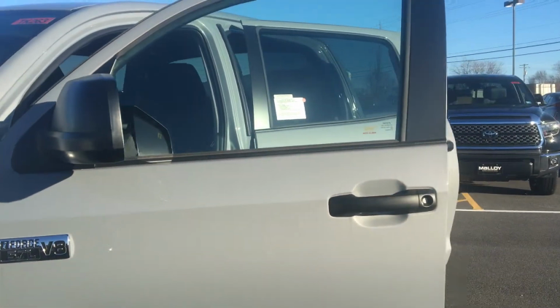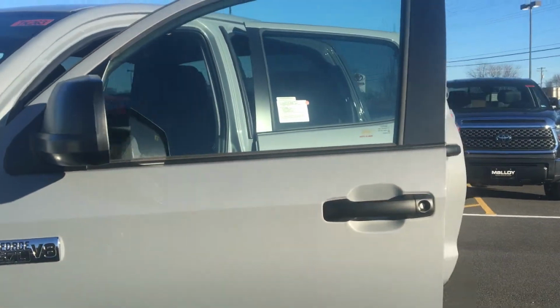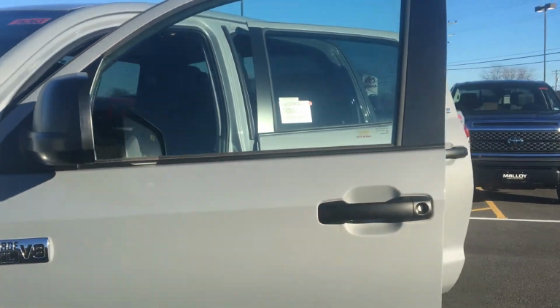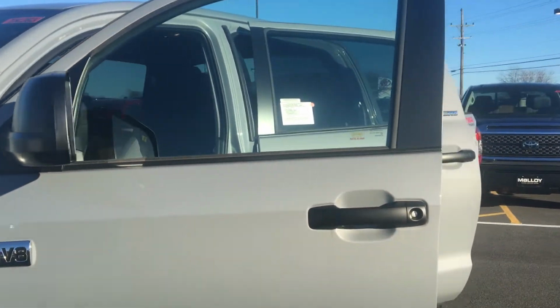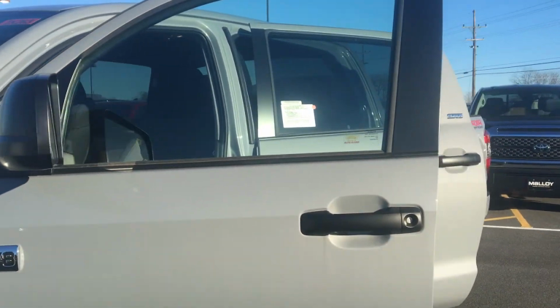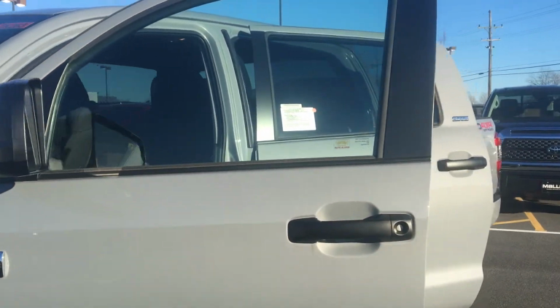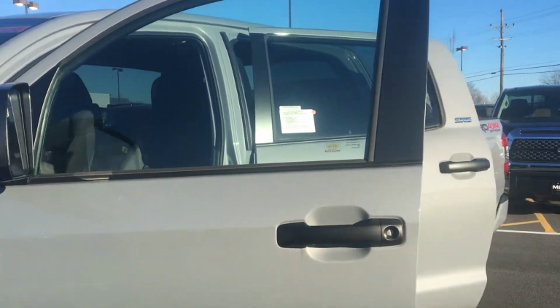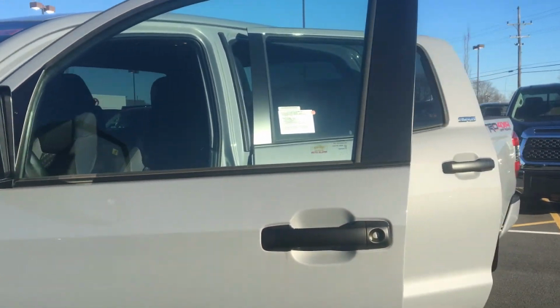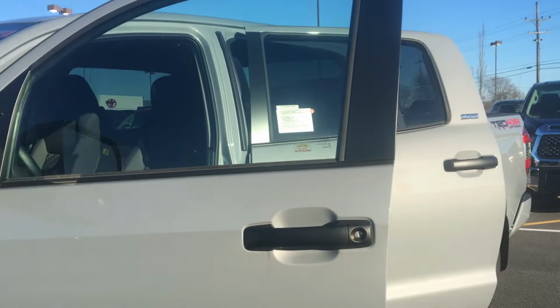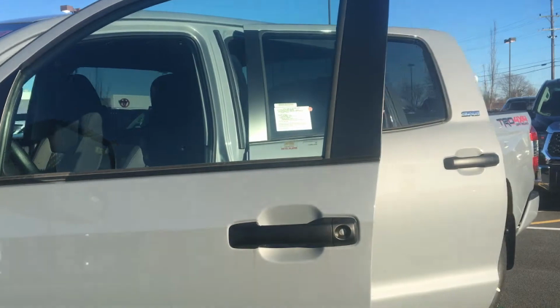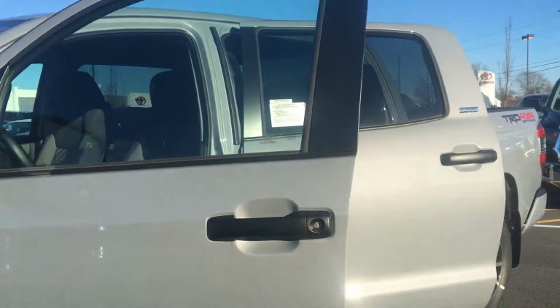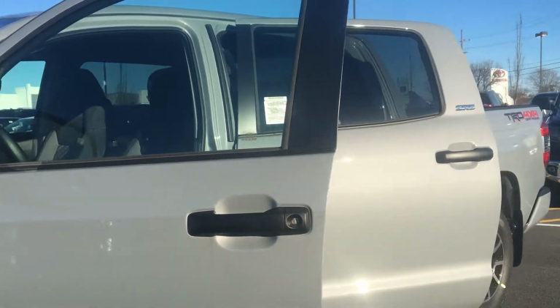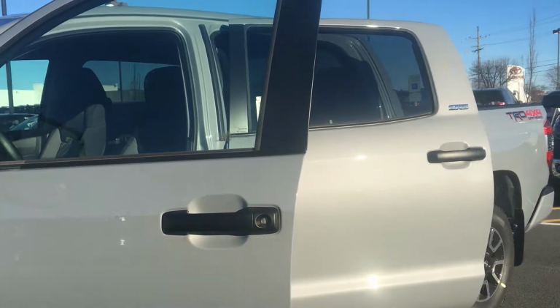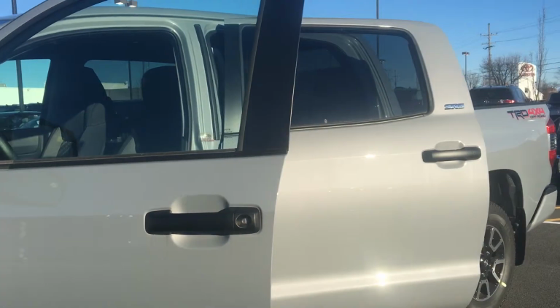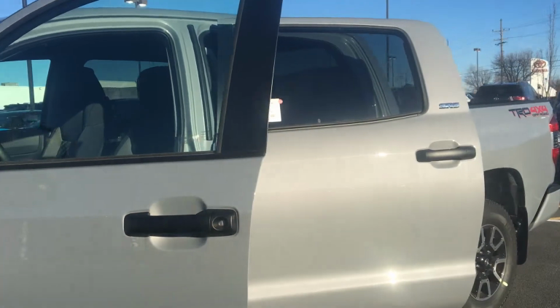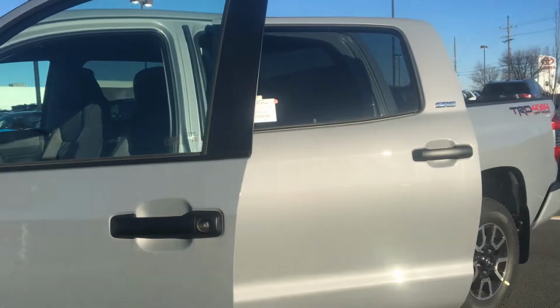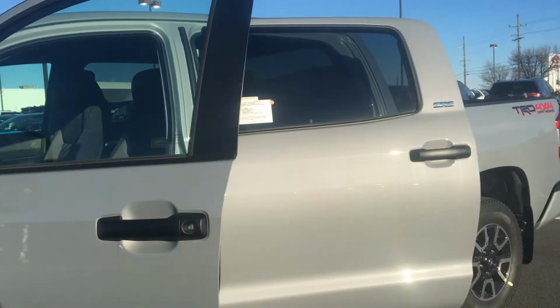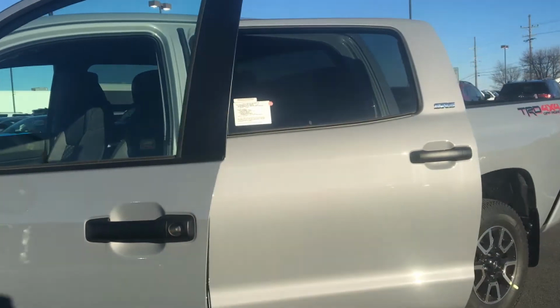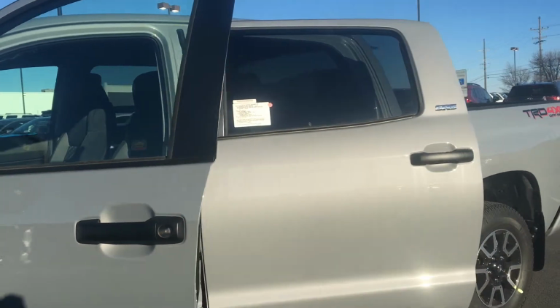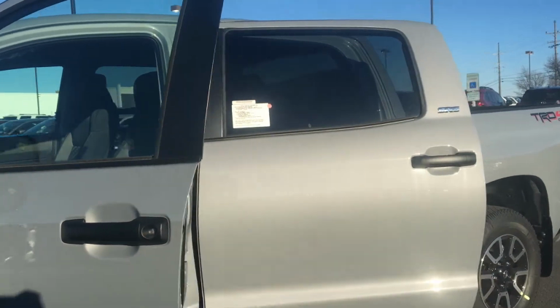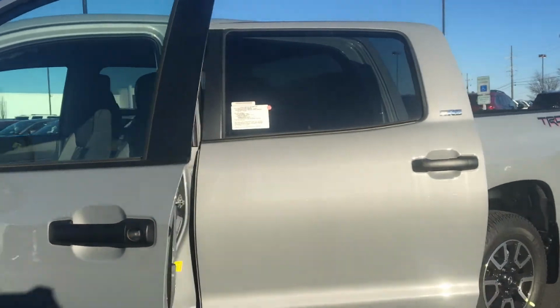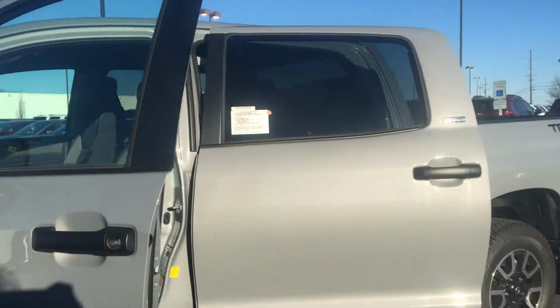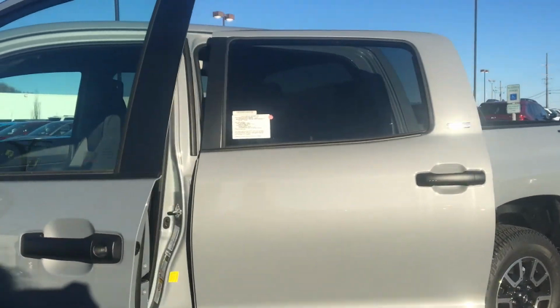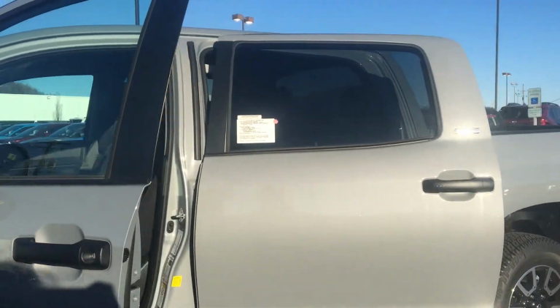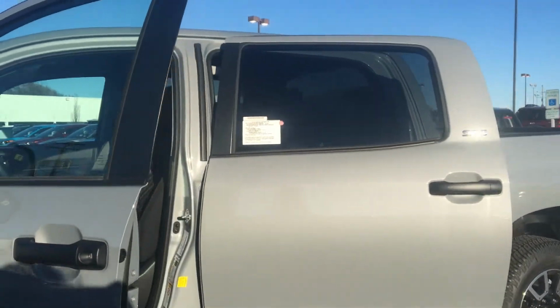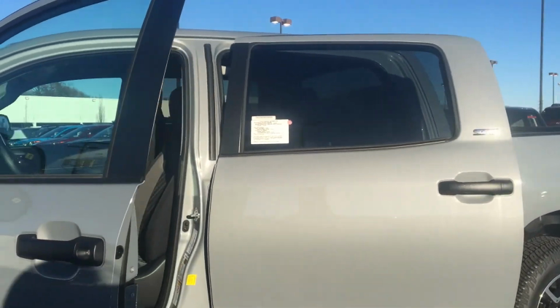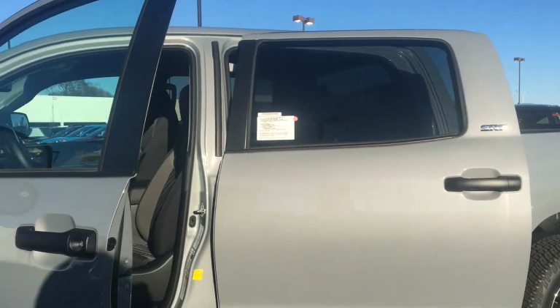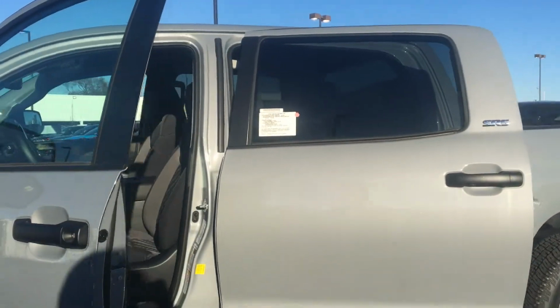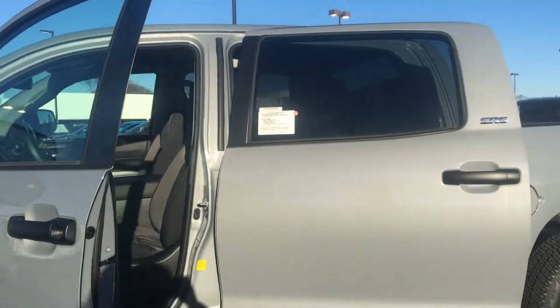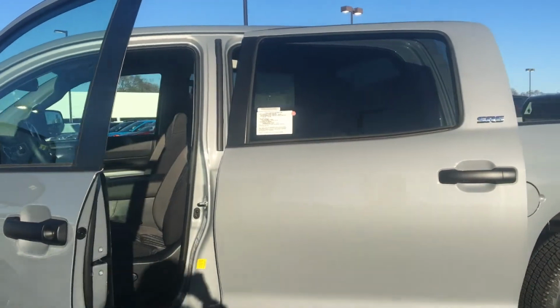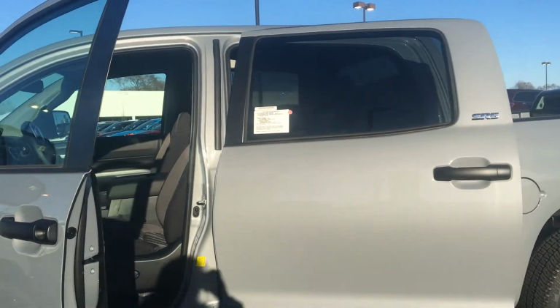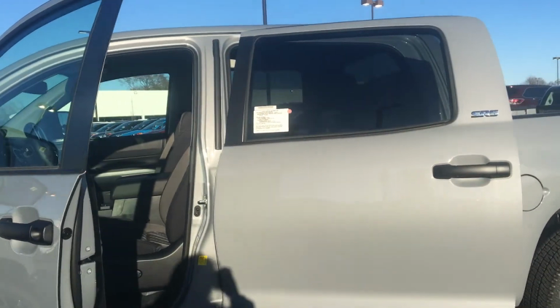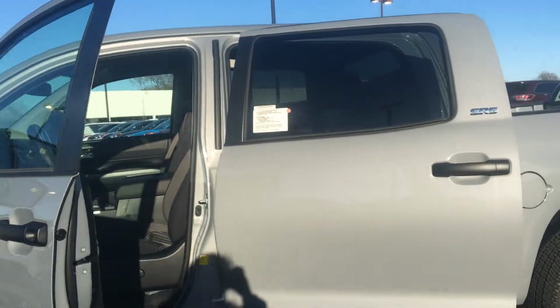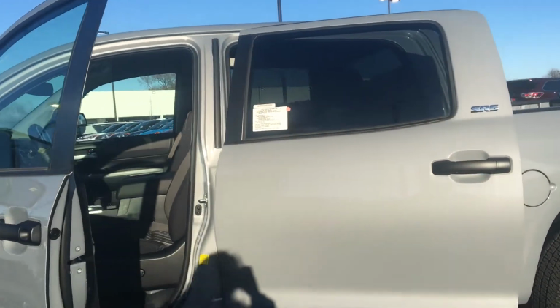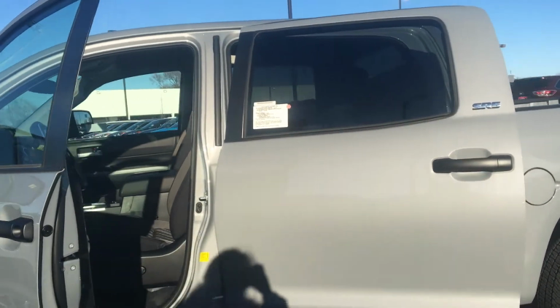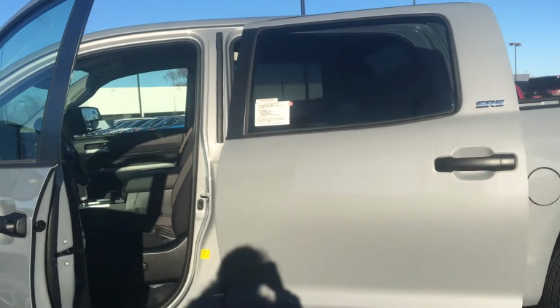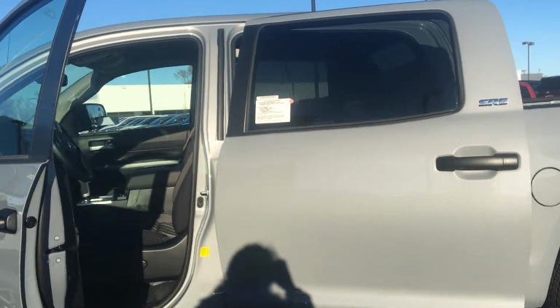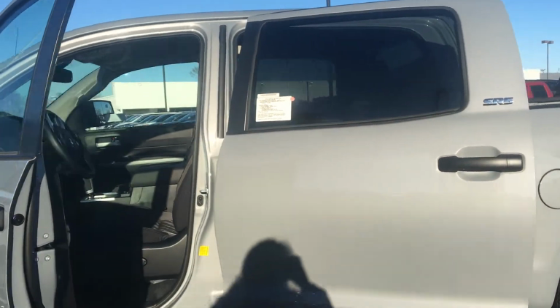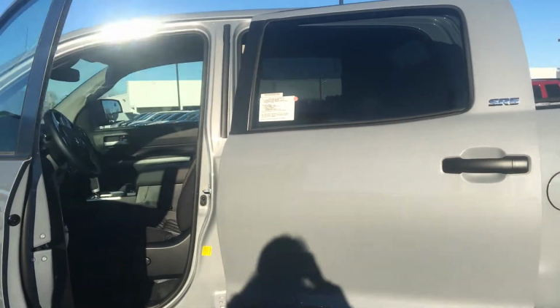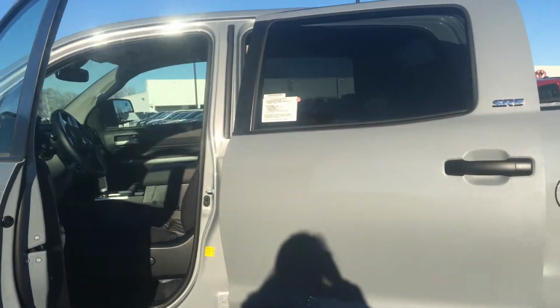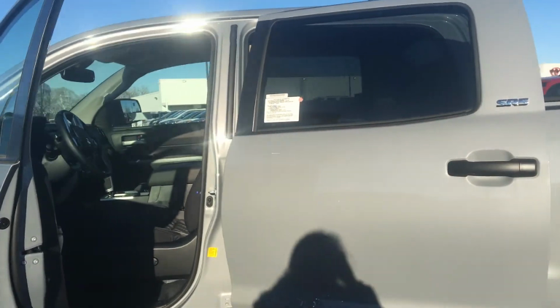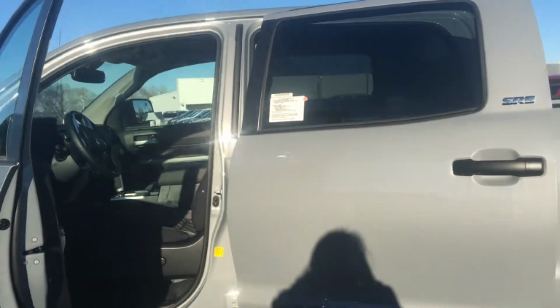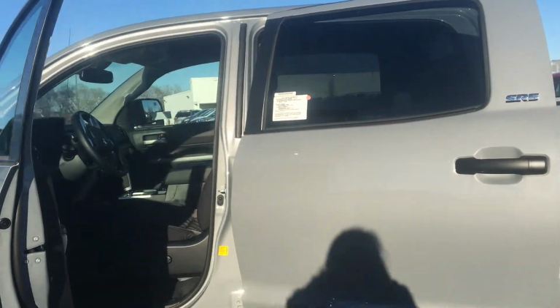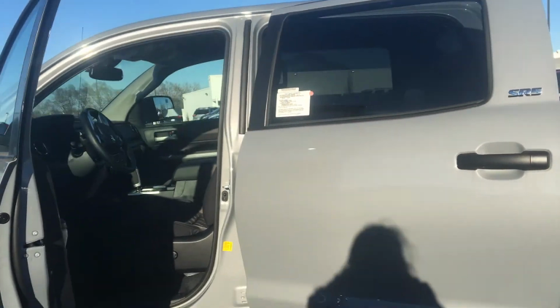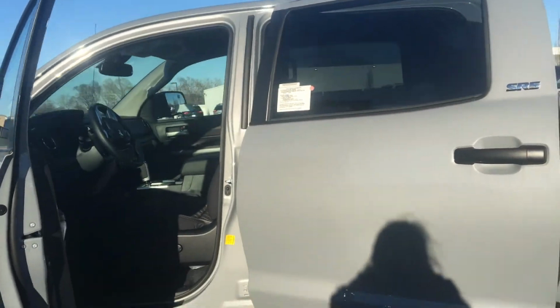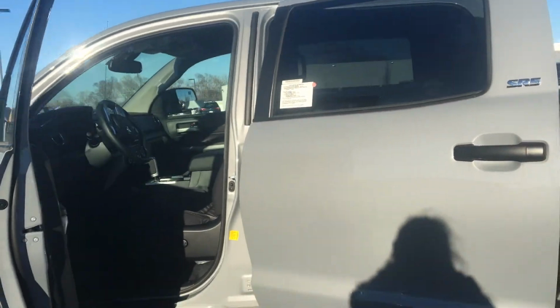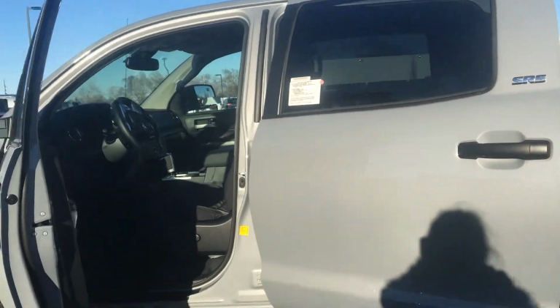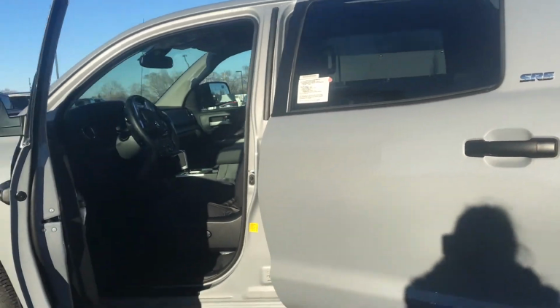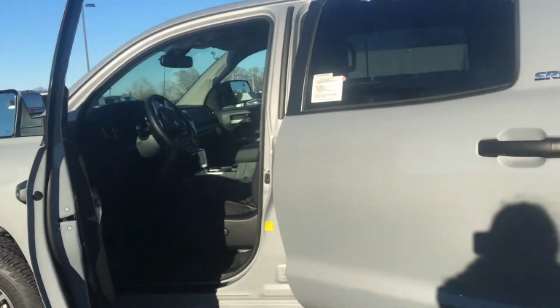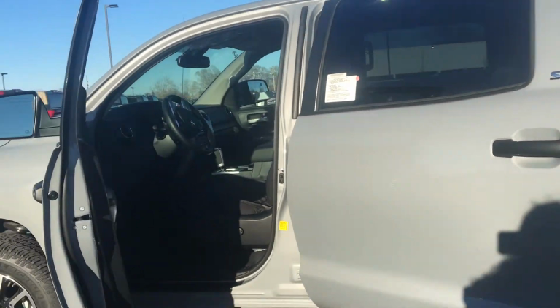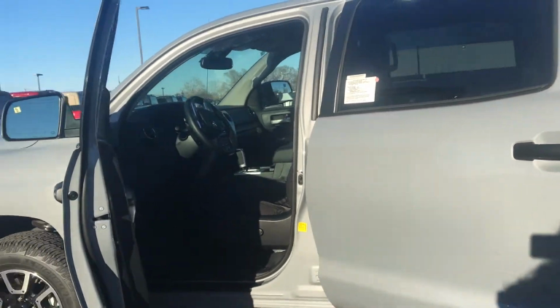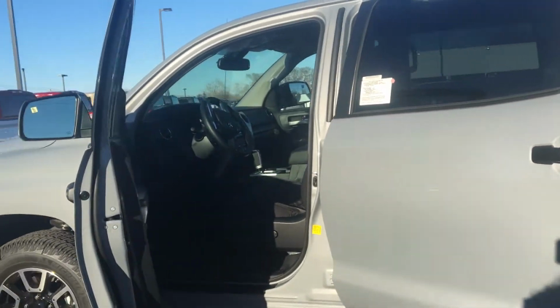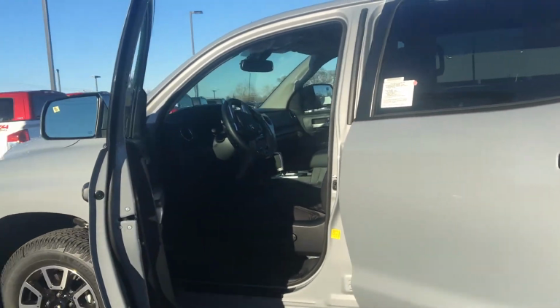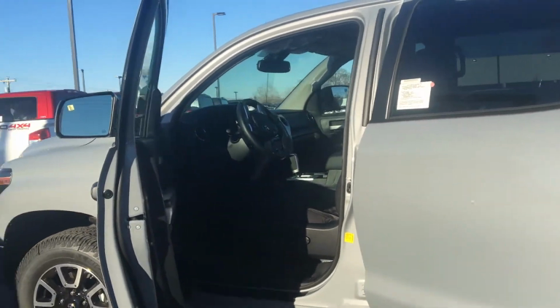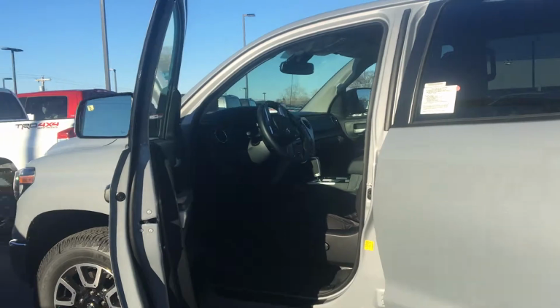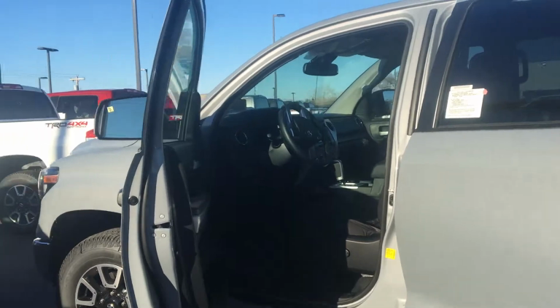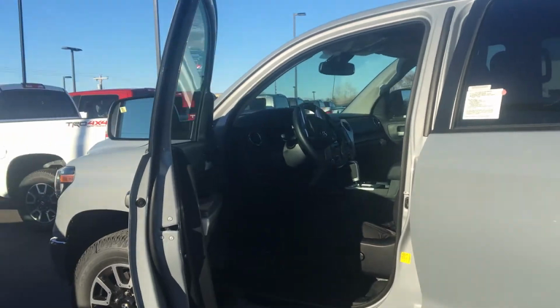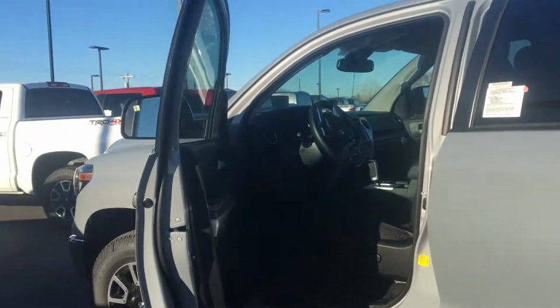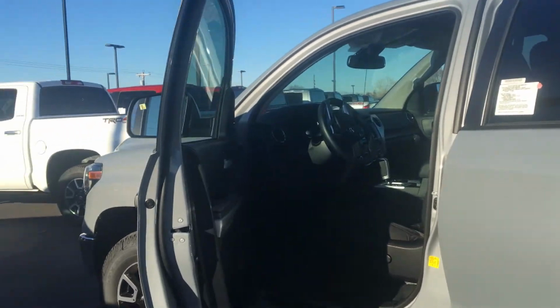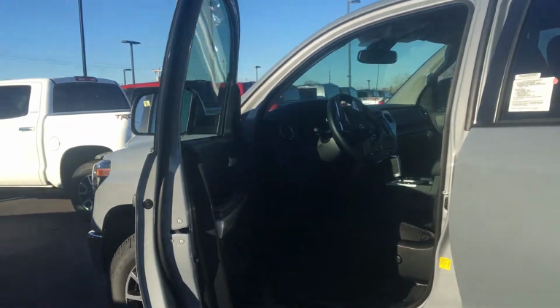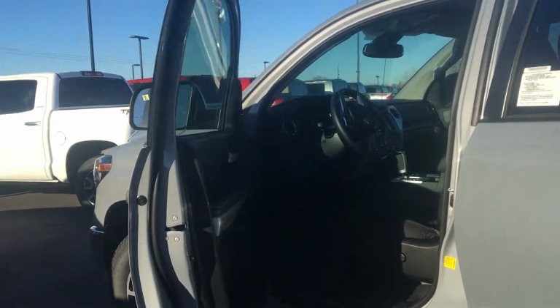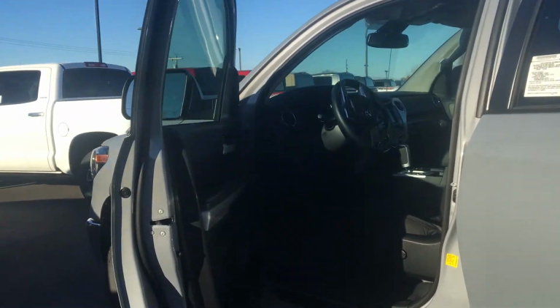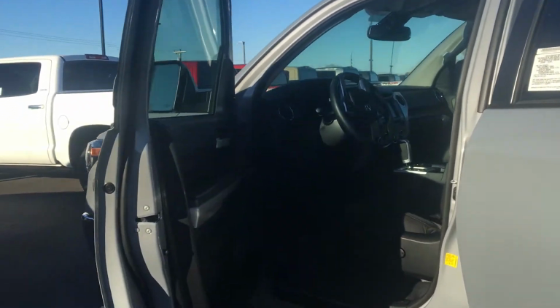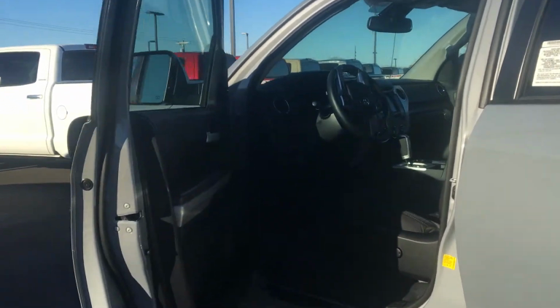When you come in to take it for a spin, please look for me, Julia Molloy, at Molloy Toyota in Winchester, Virginia. Thank you.